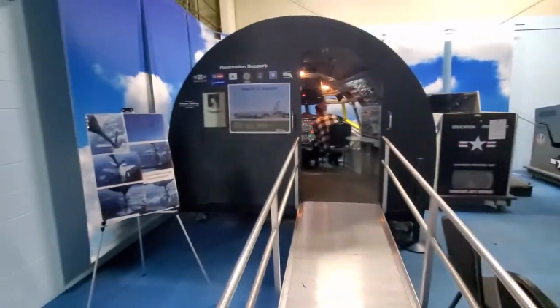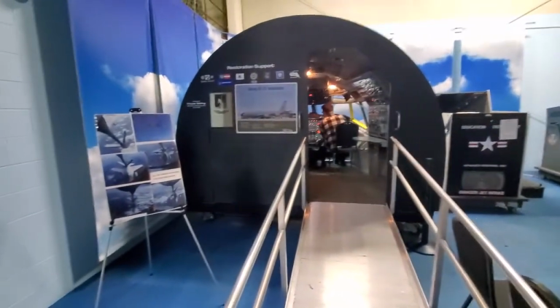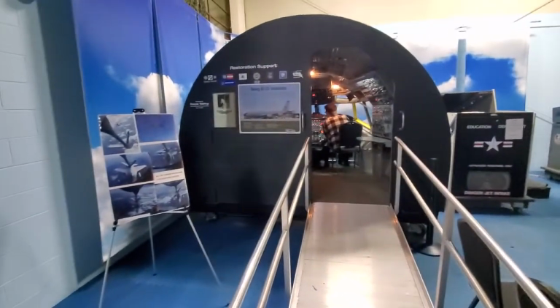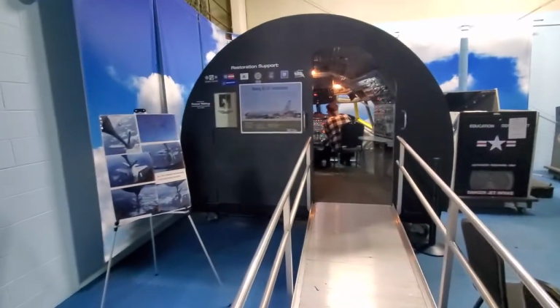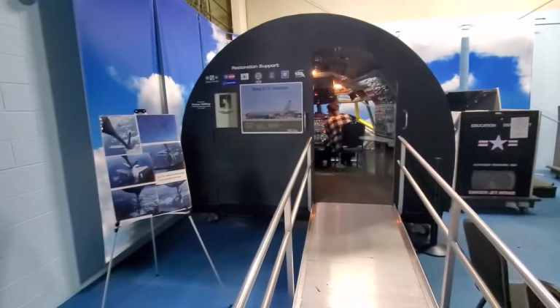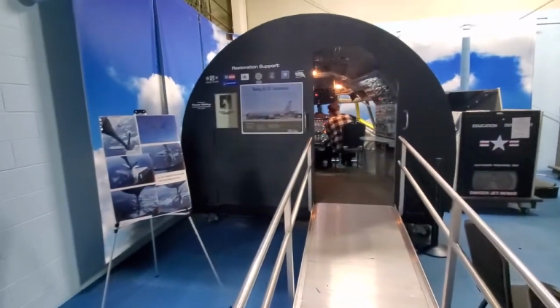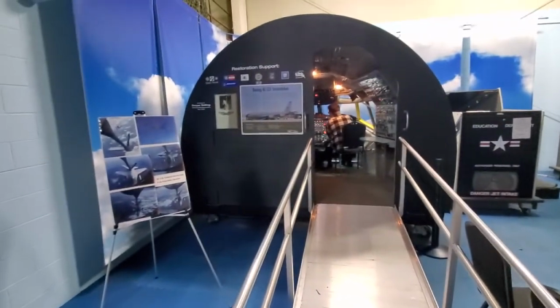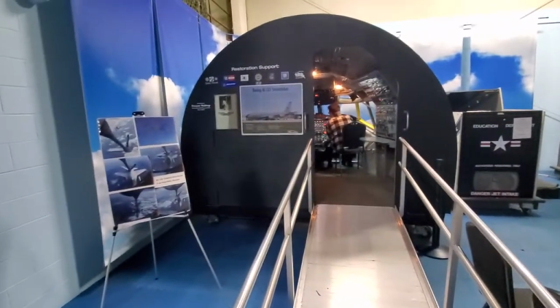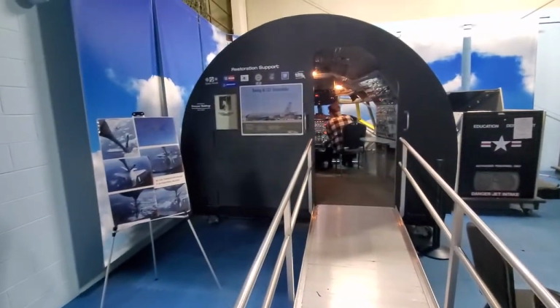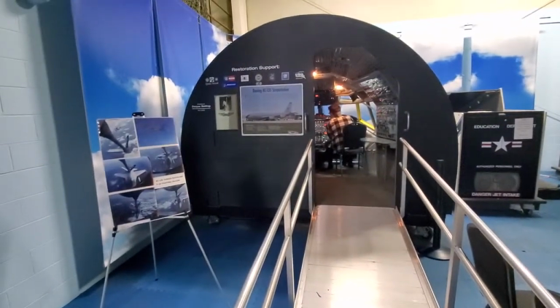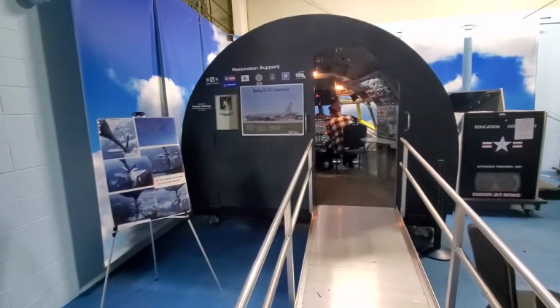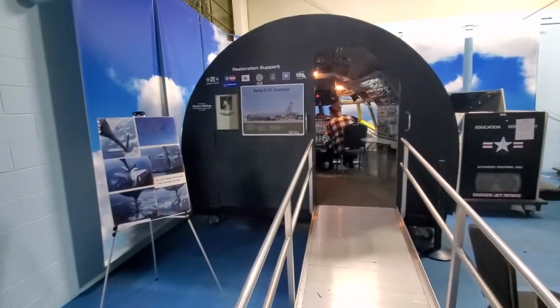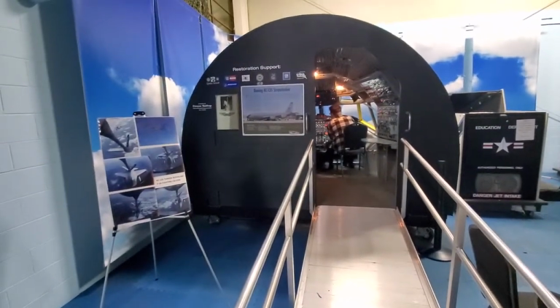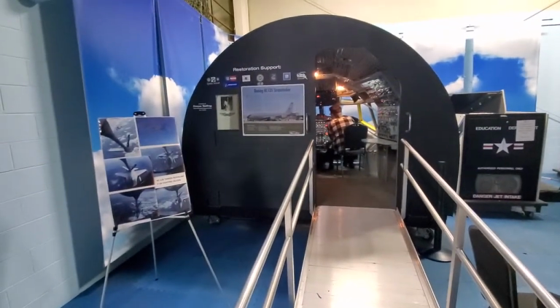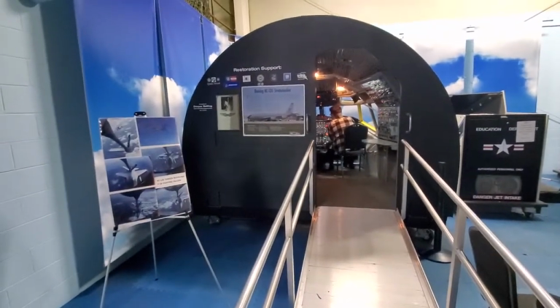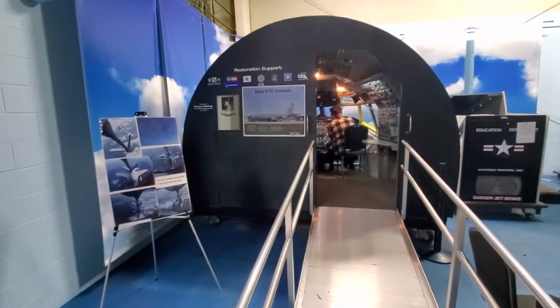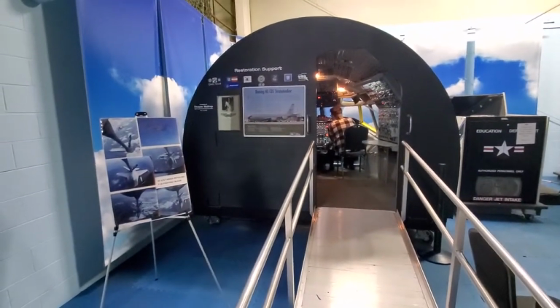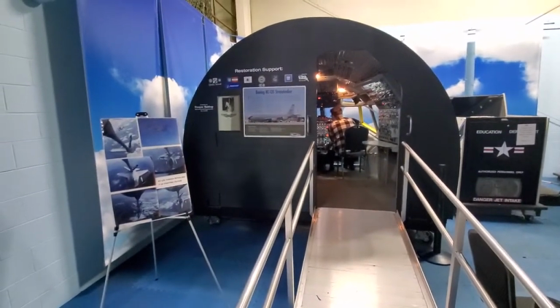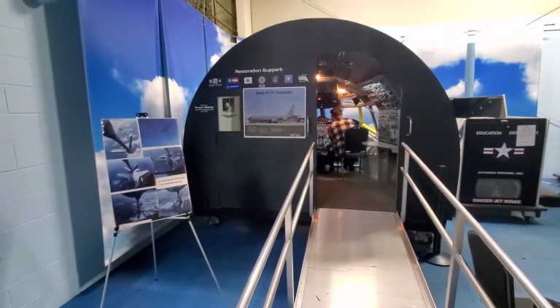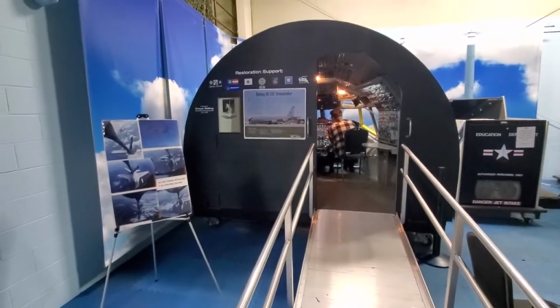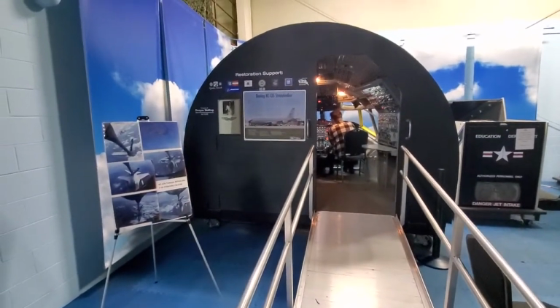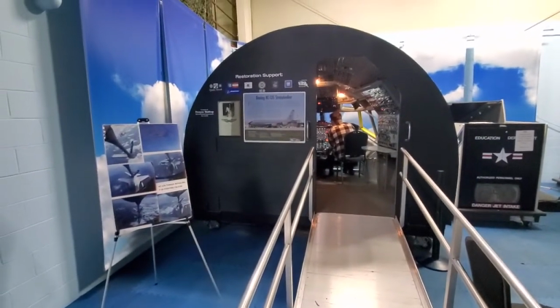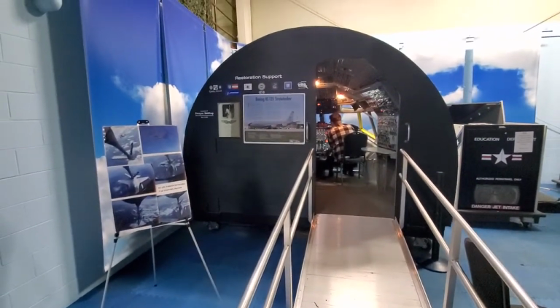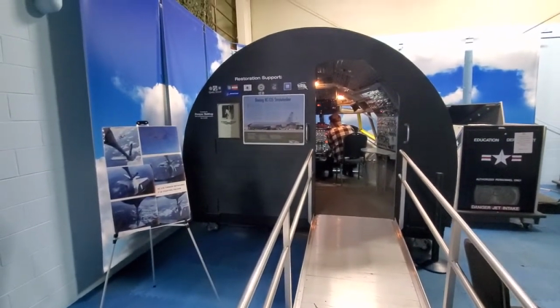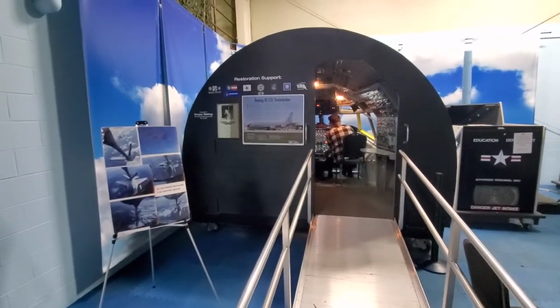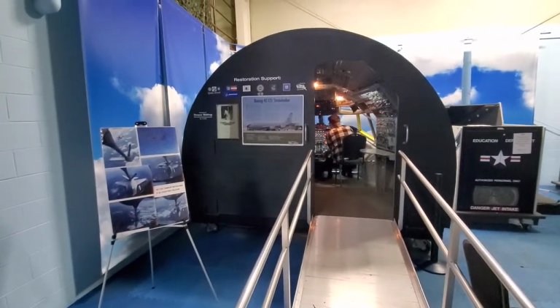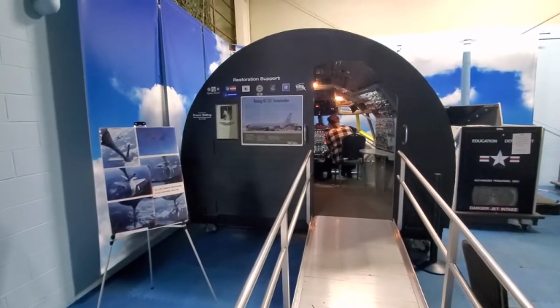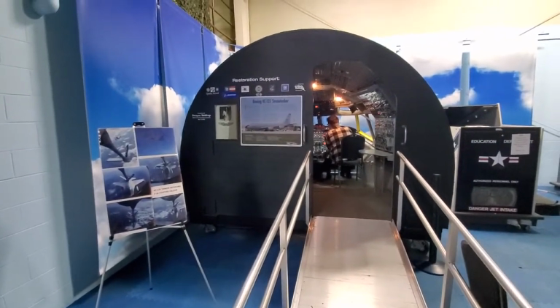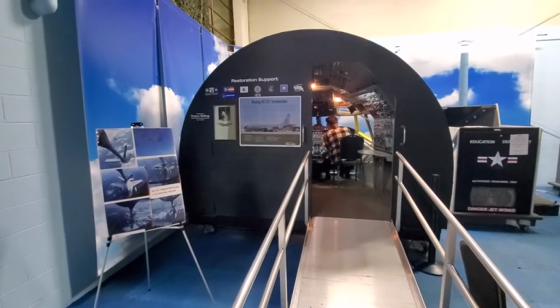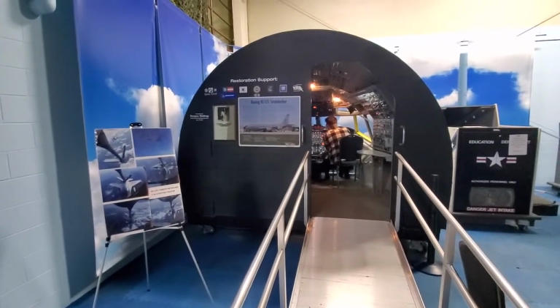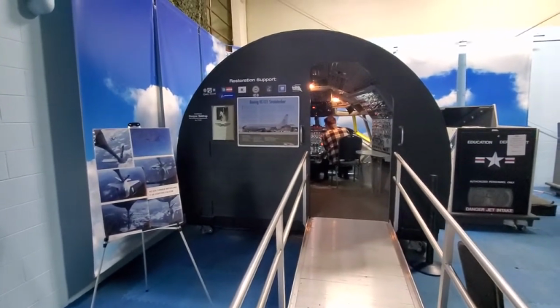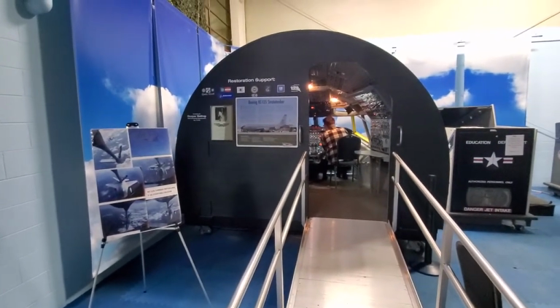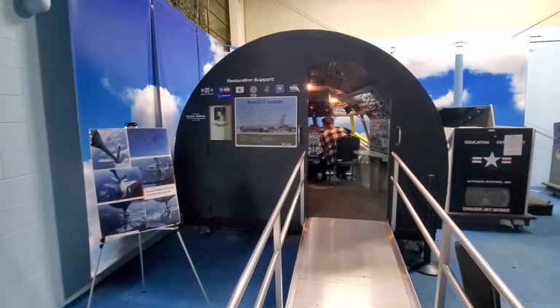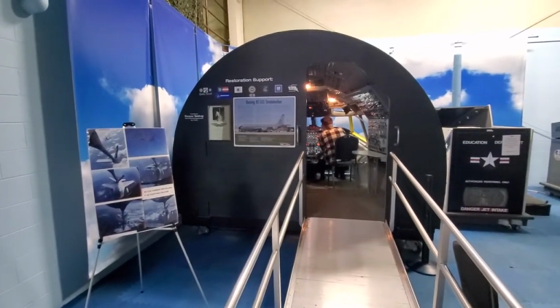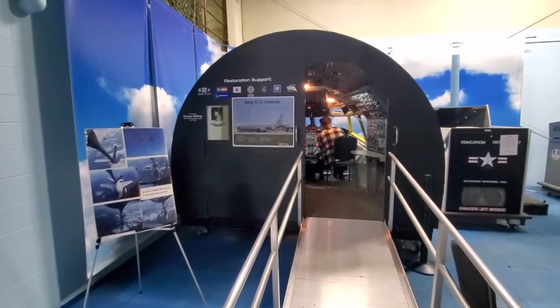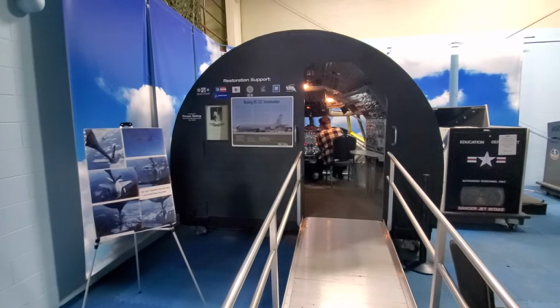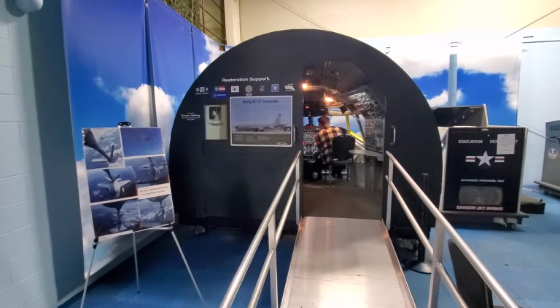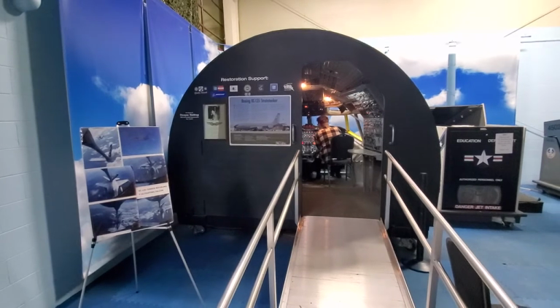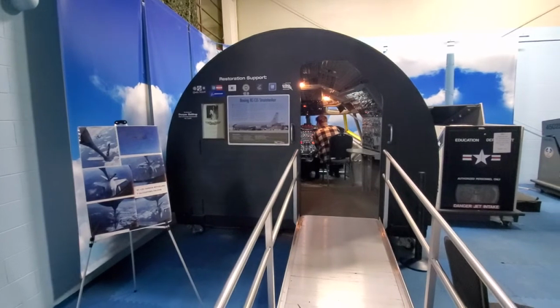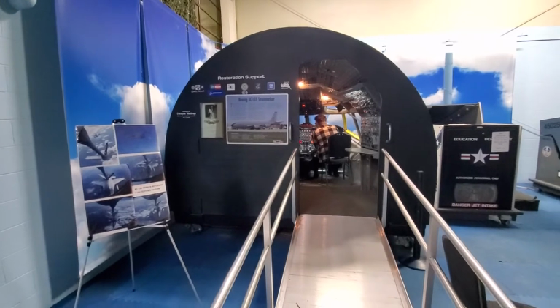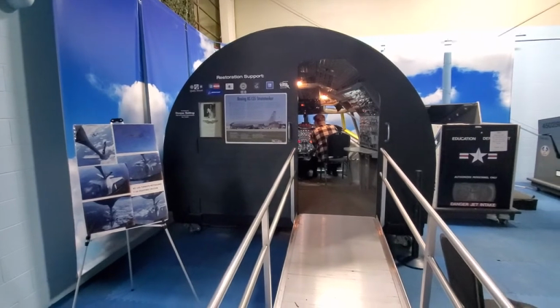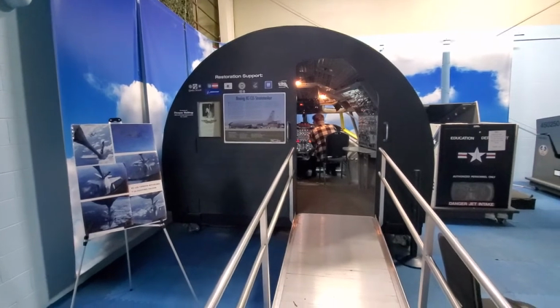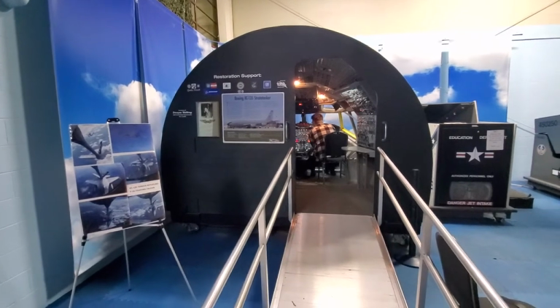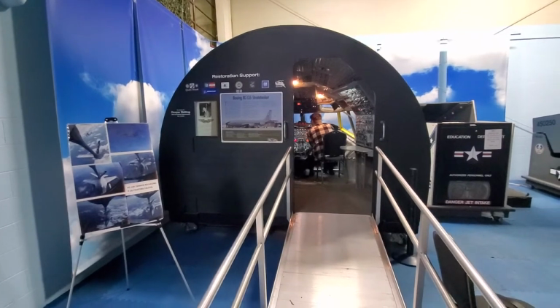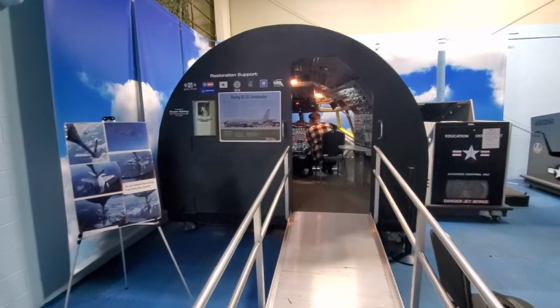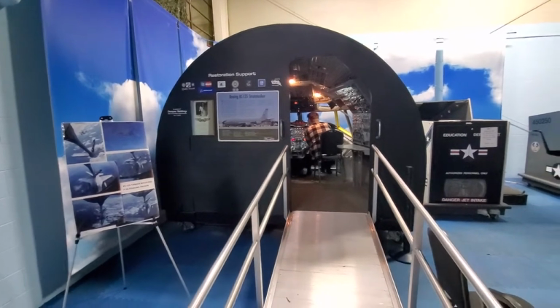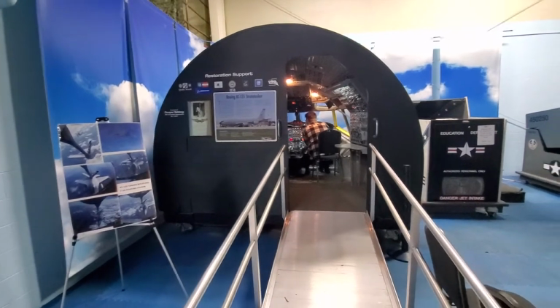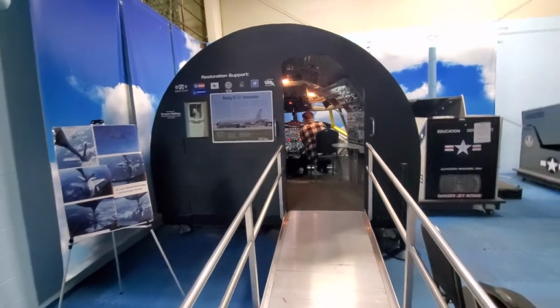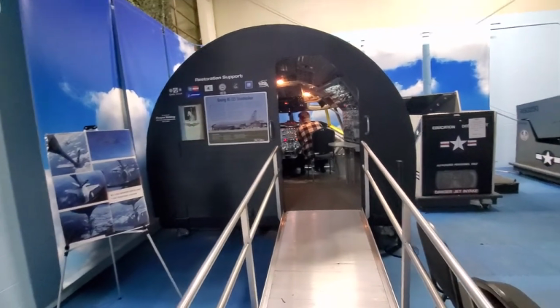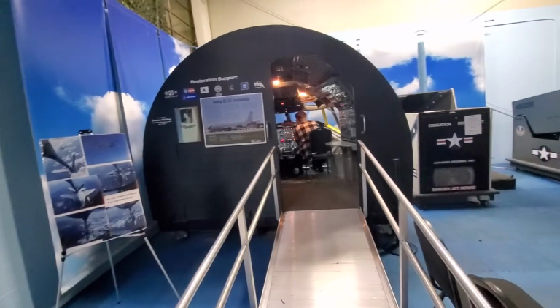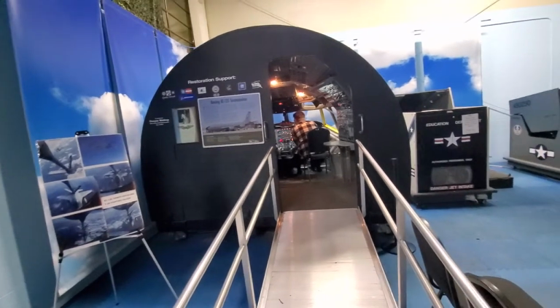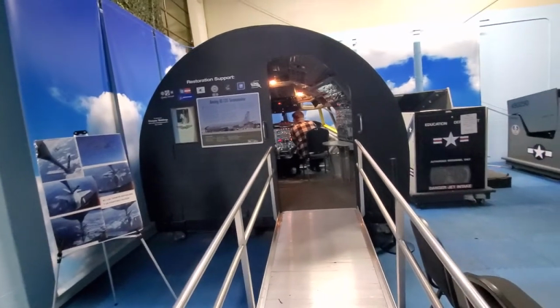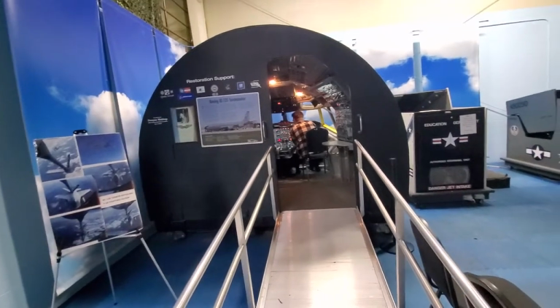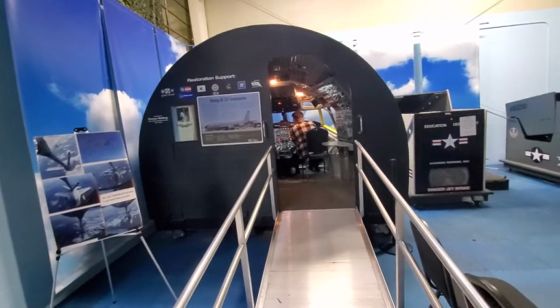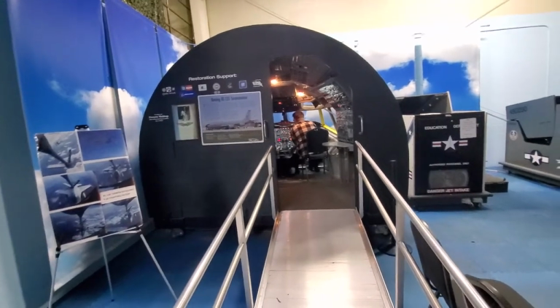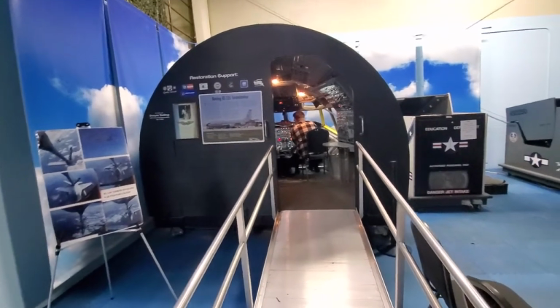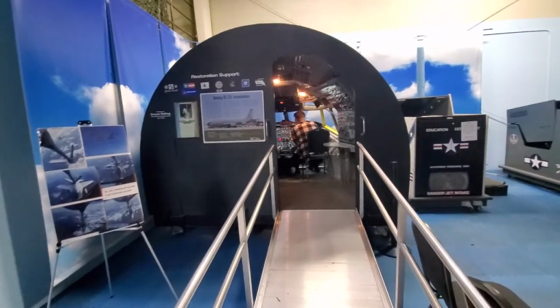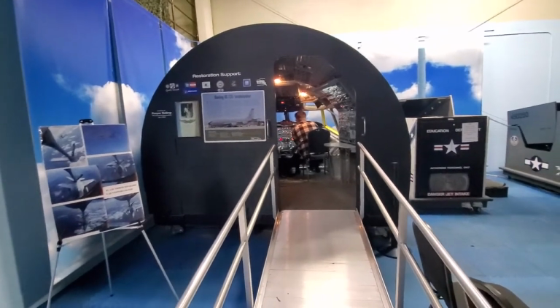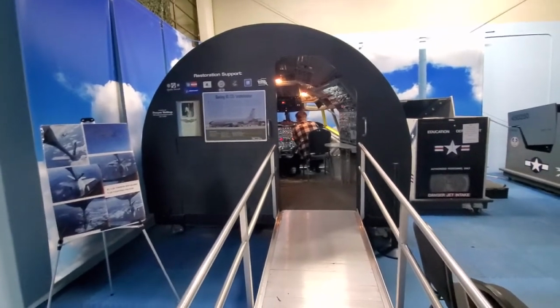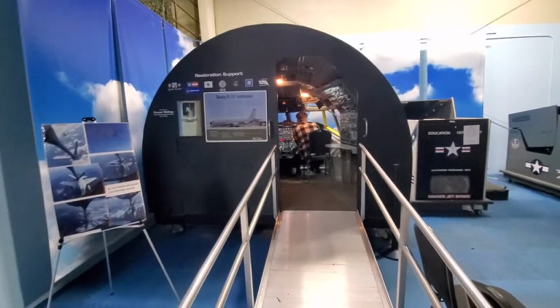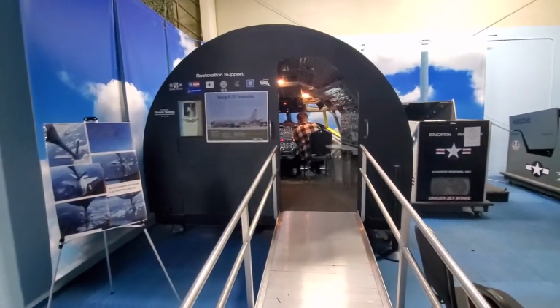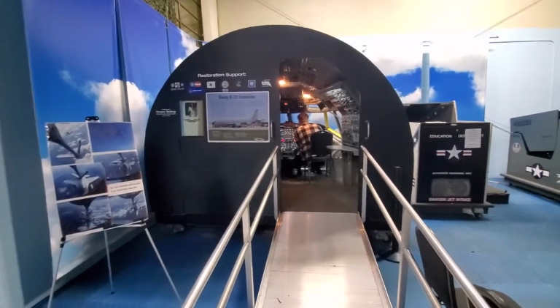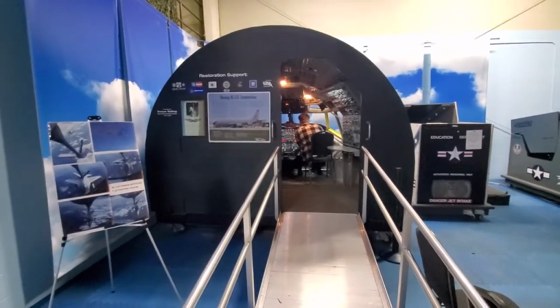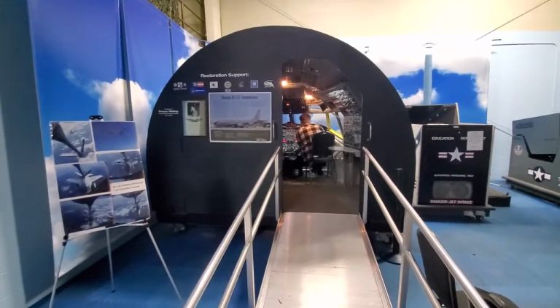Wow, they have a KC-135 Stratotanker simulator. Awesome!